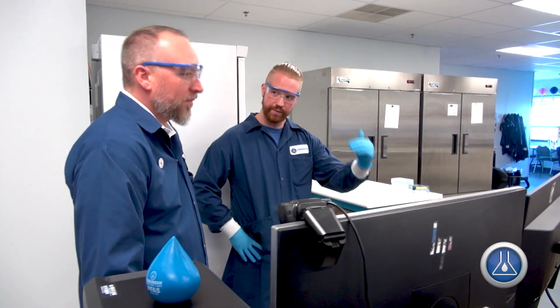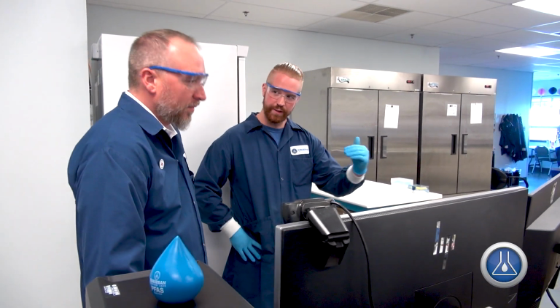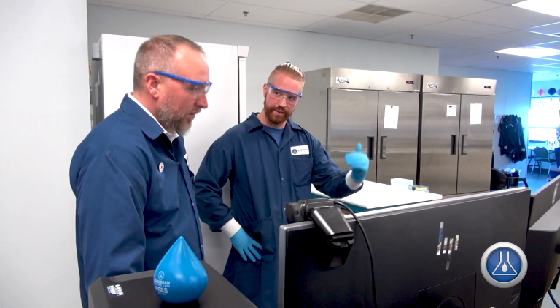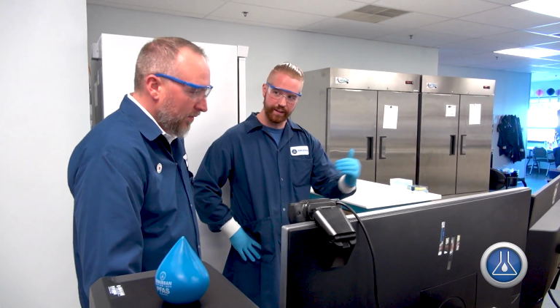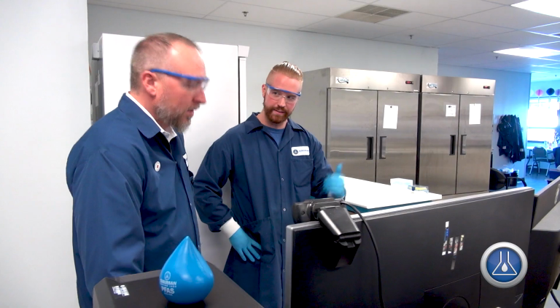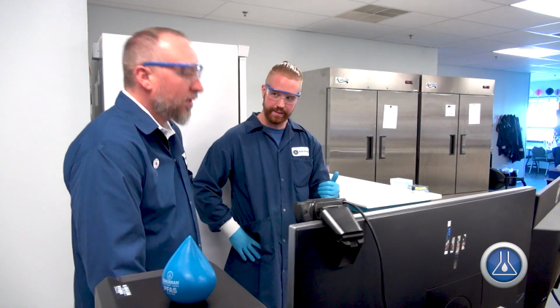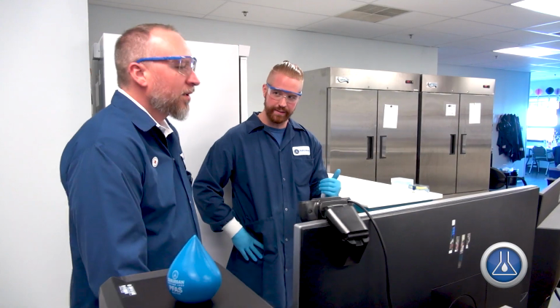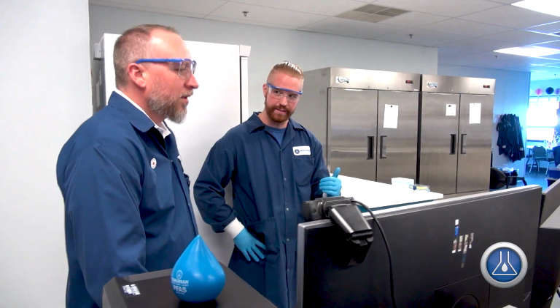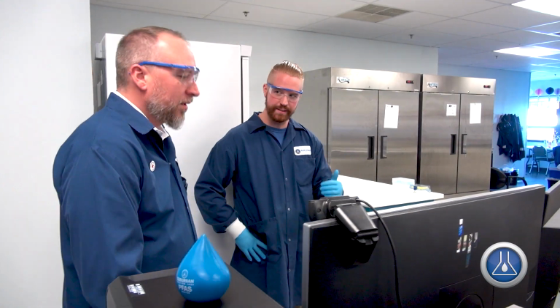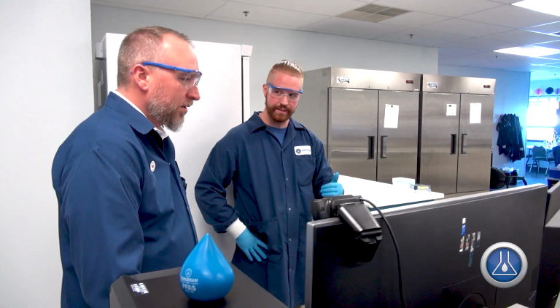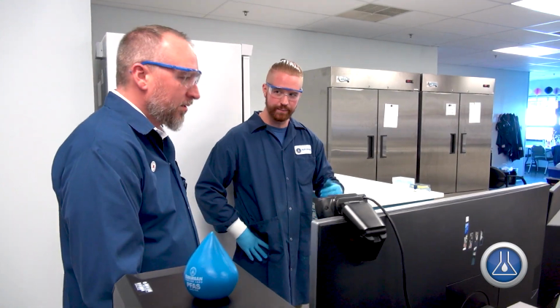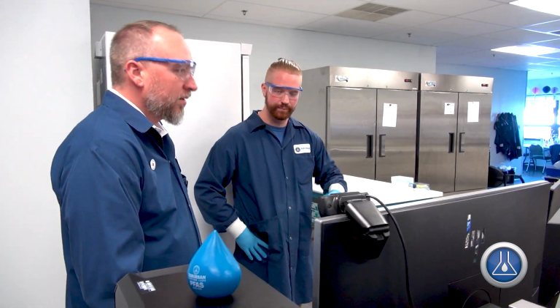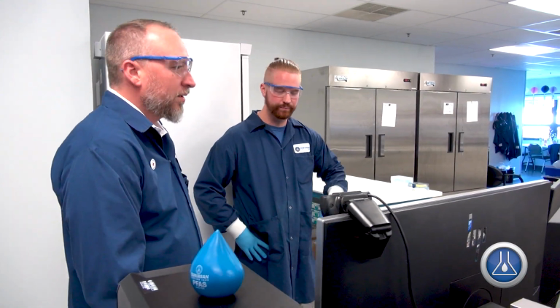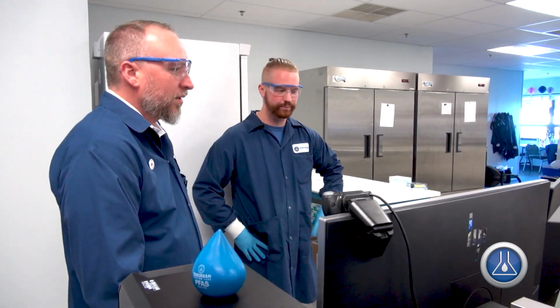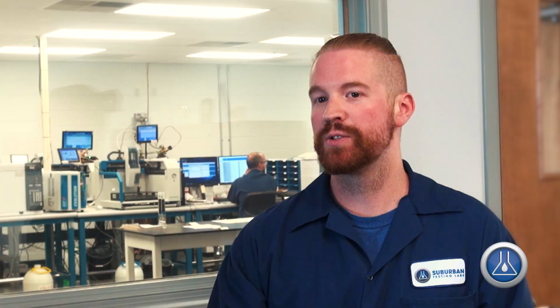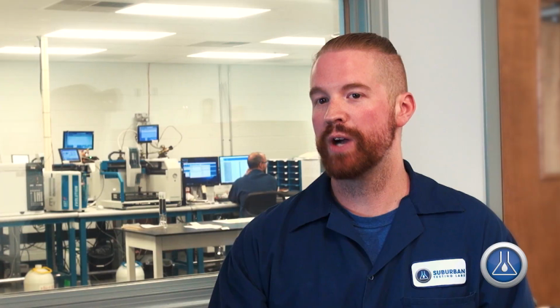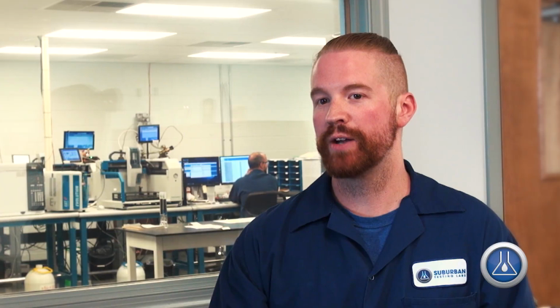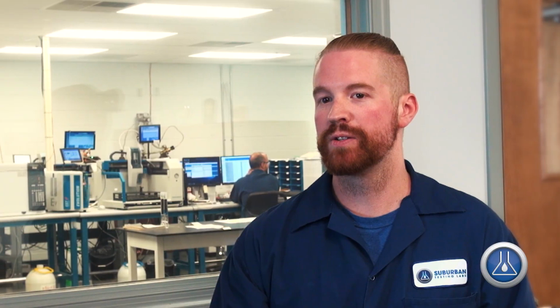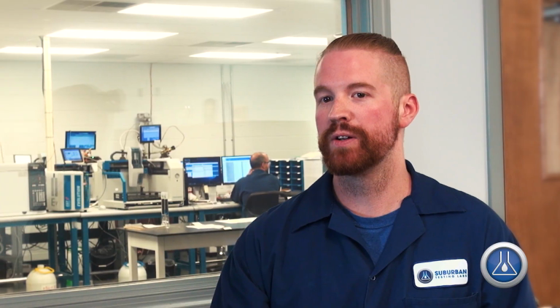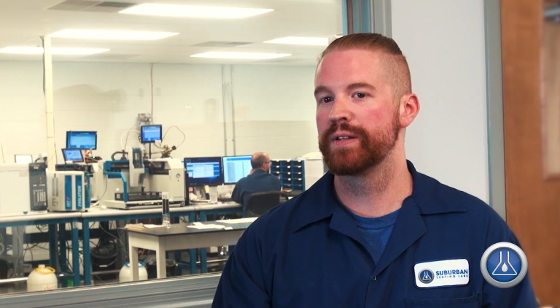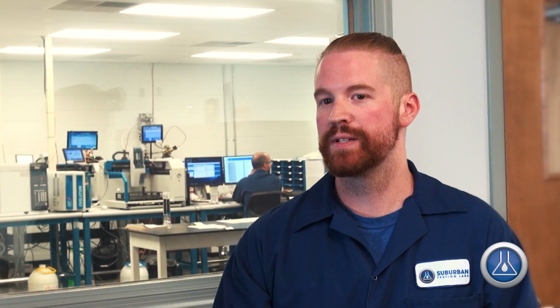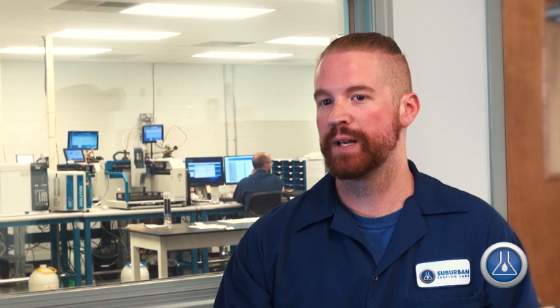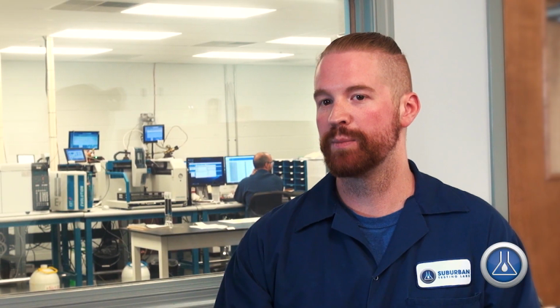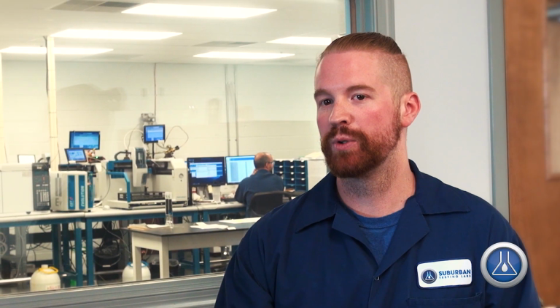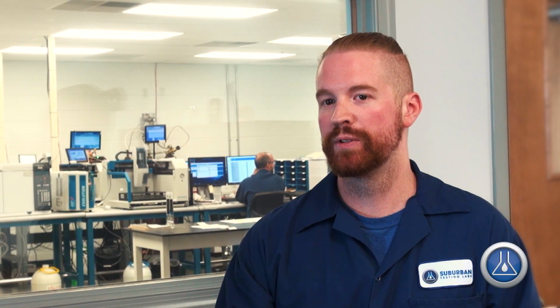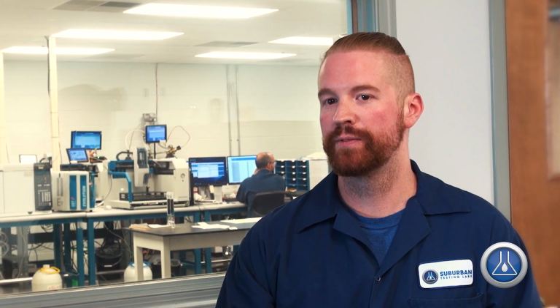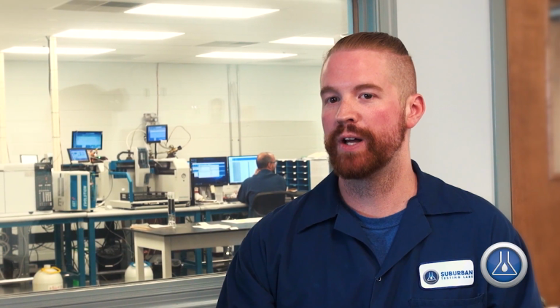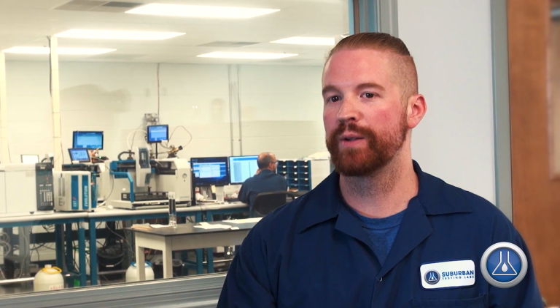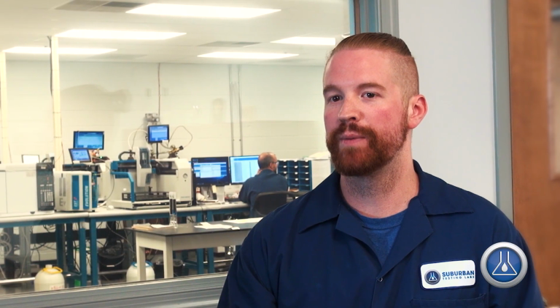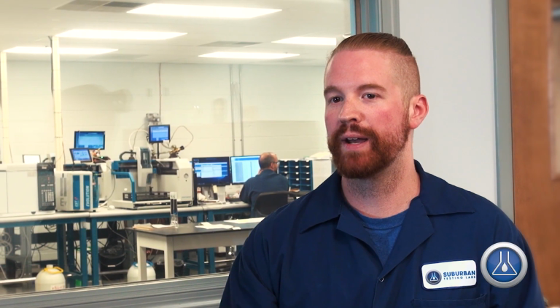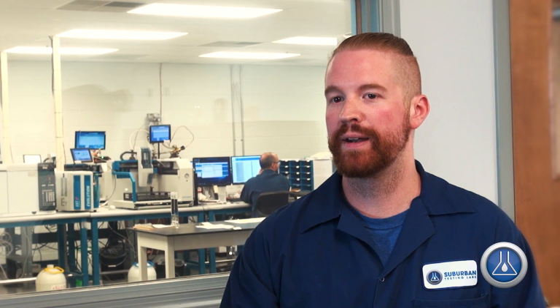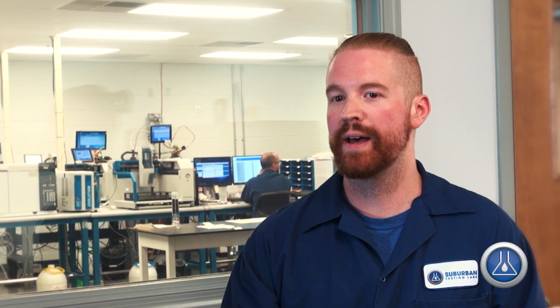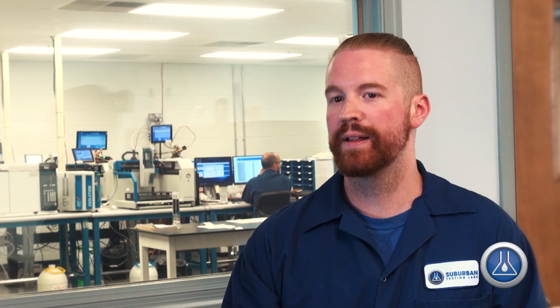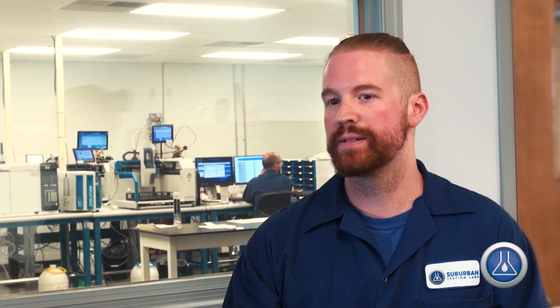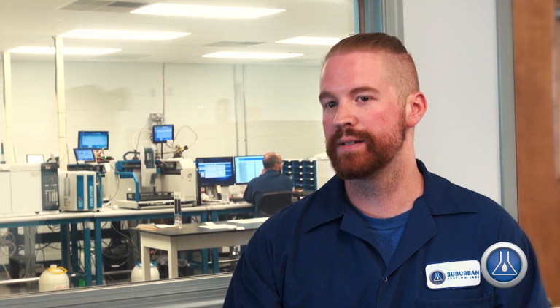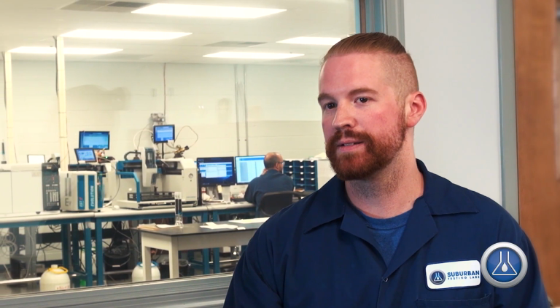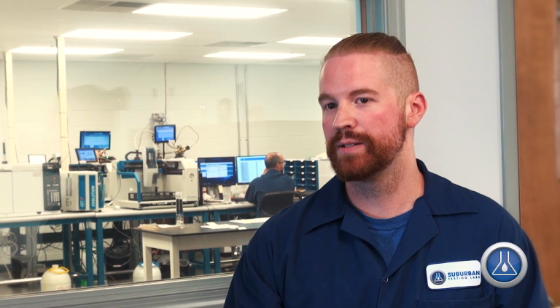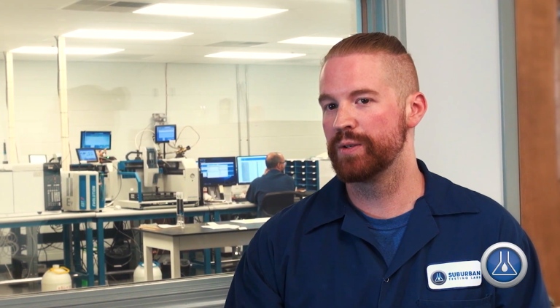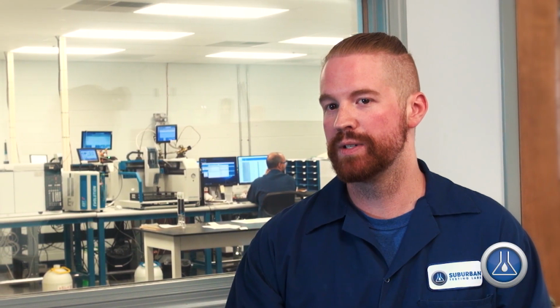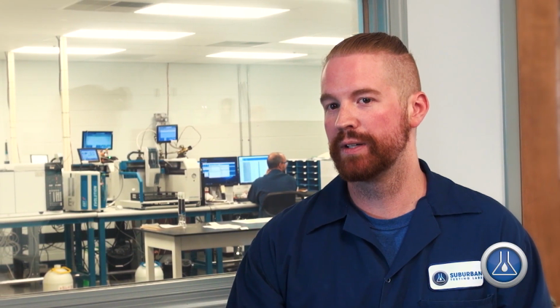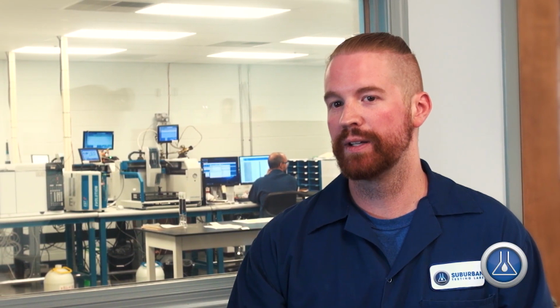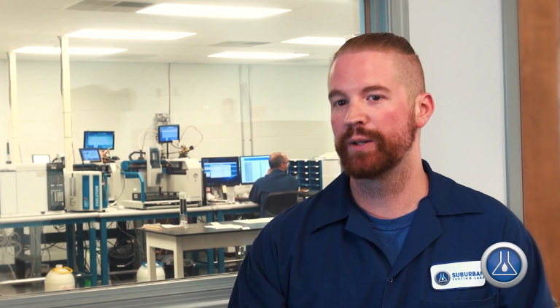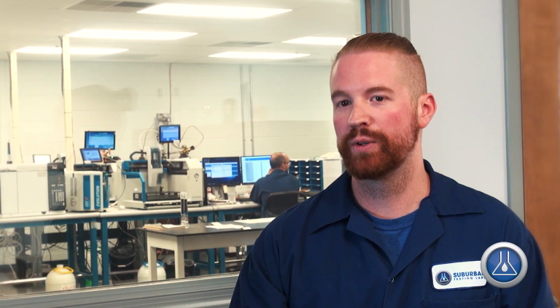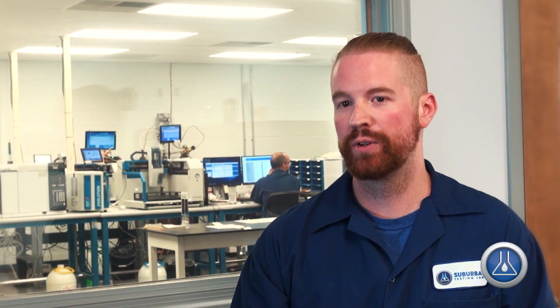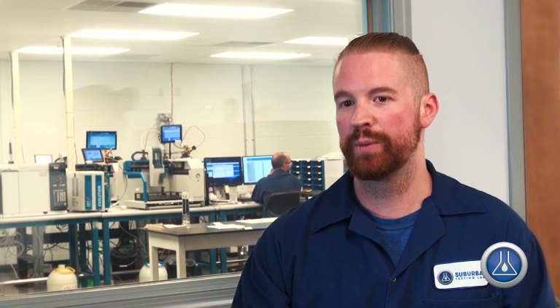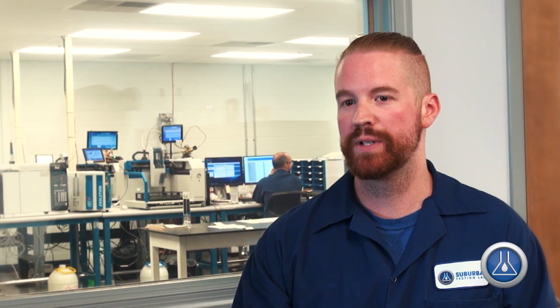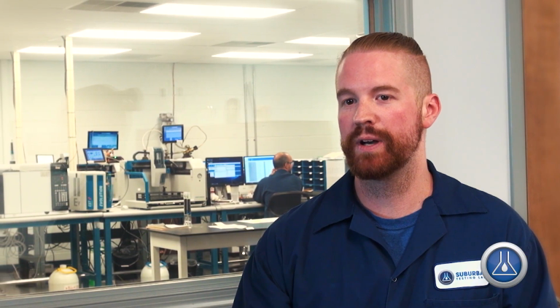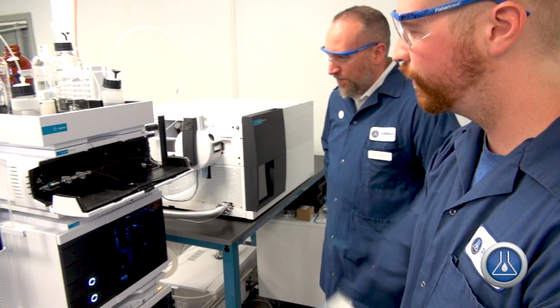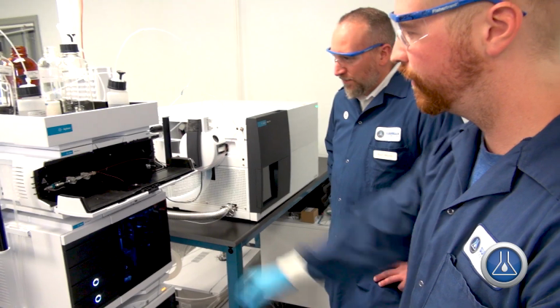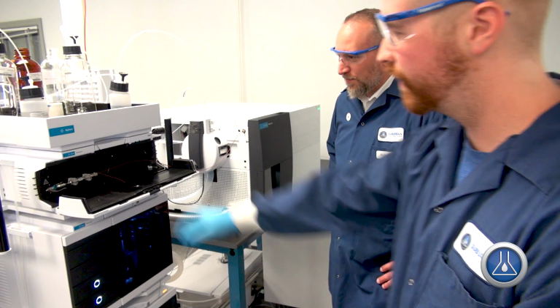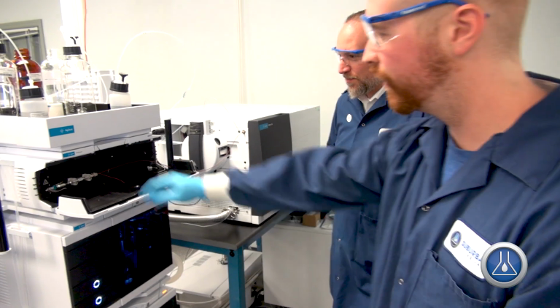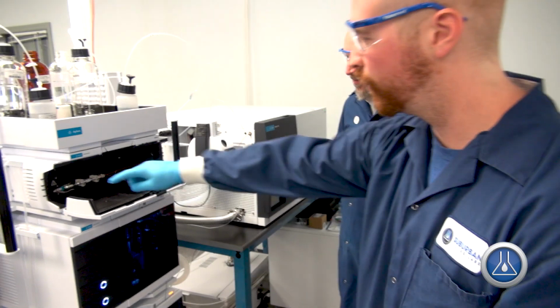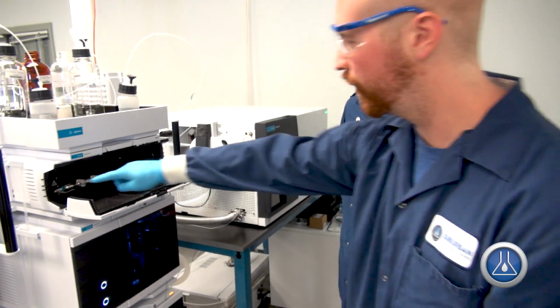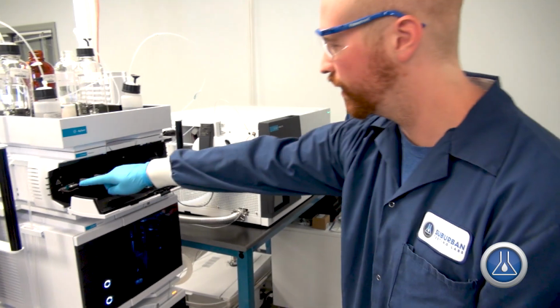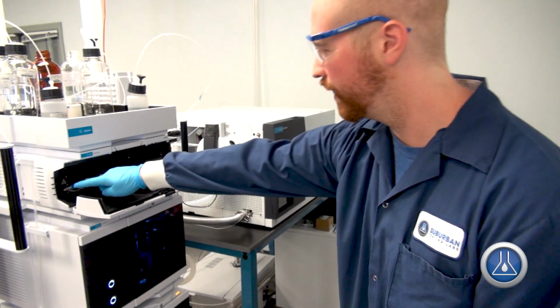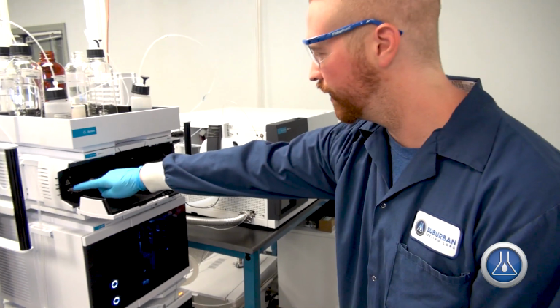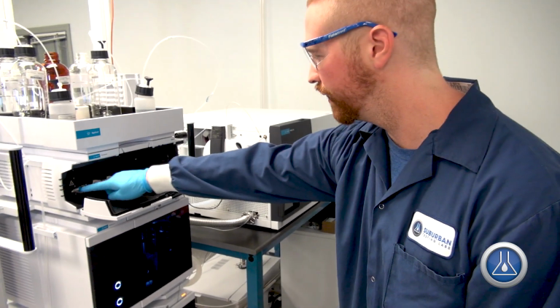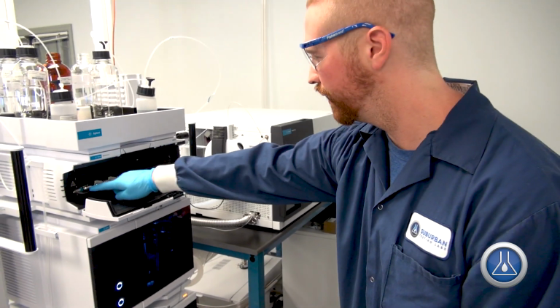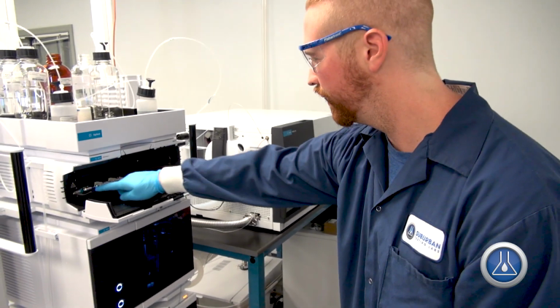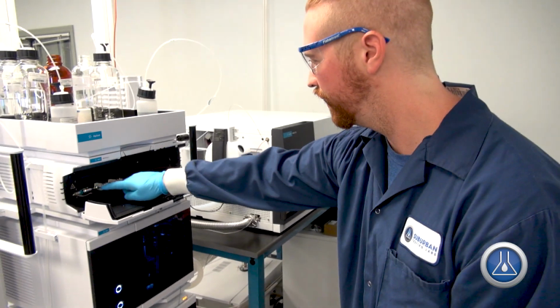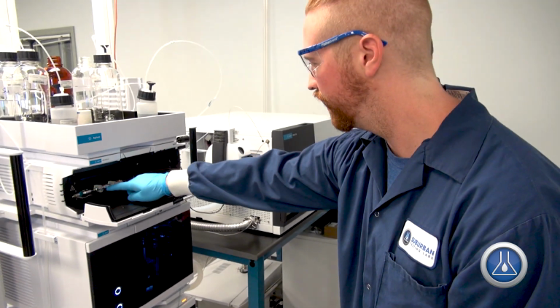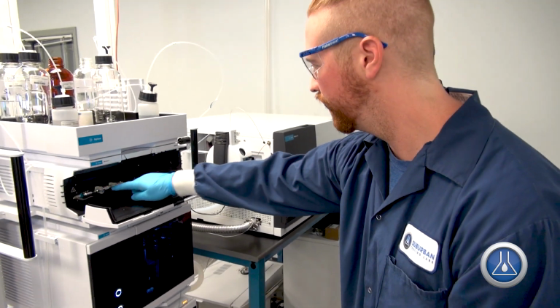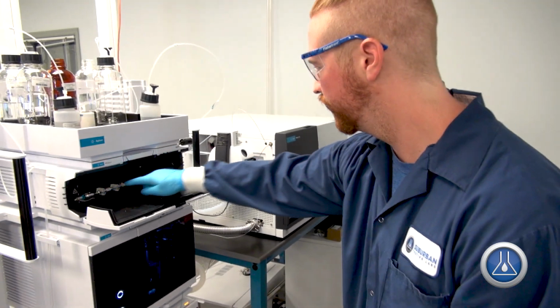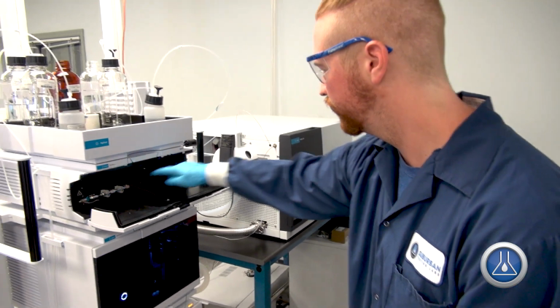We perform a solid phase extraction on the sample, followed by analysis using liquid chromatography with tandem mass spectrometry.